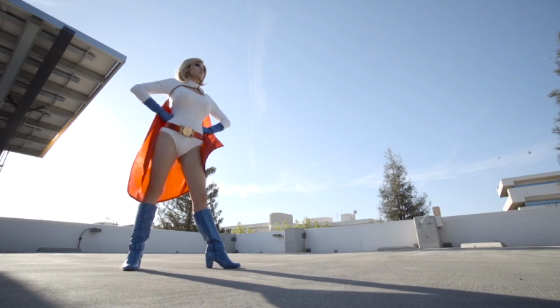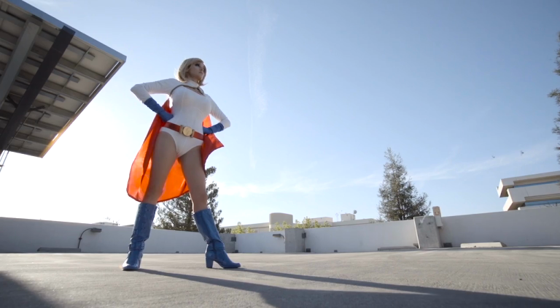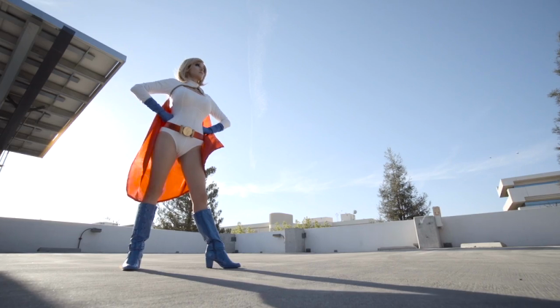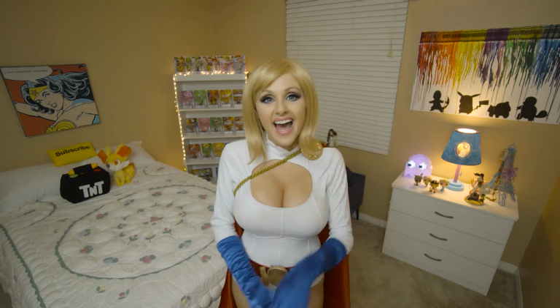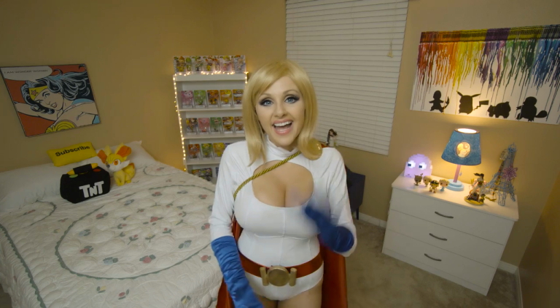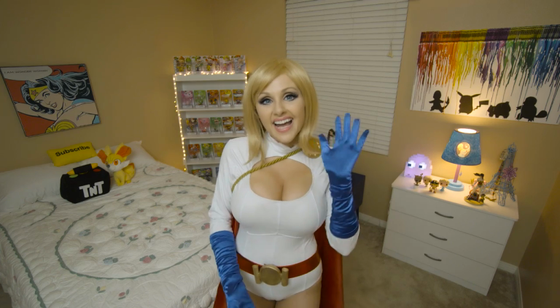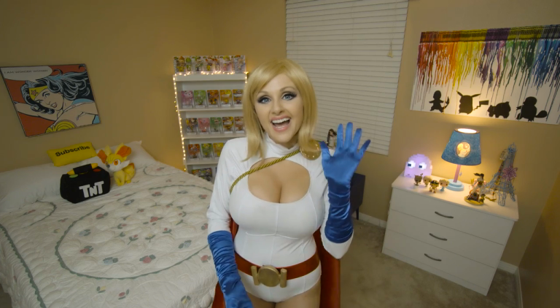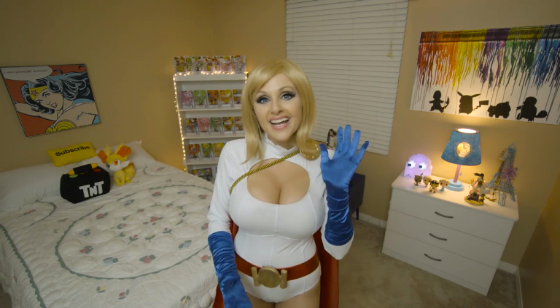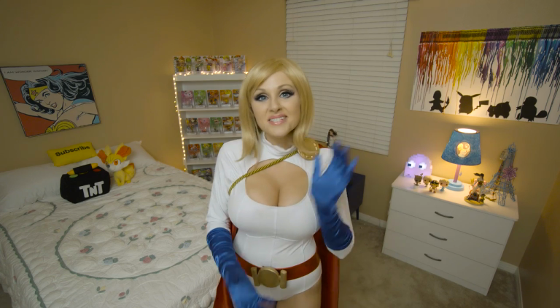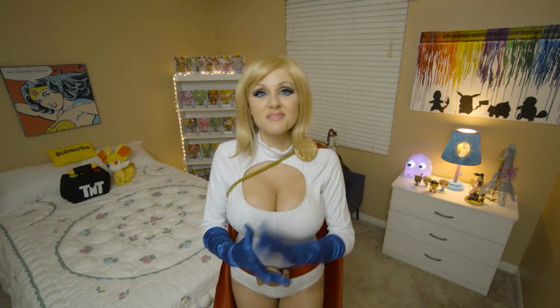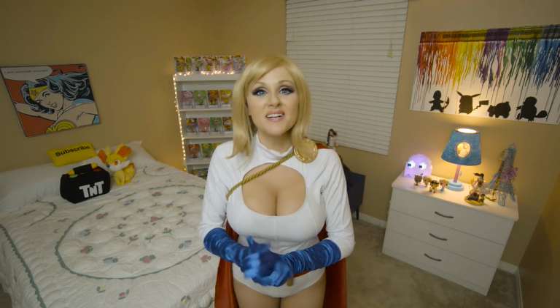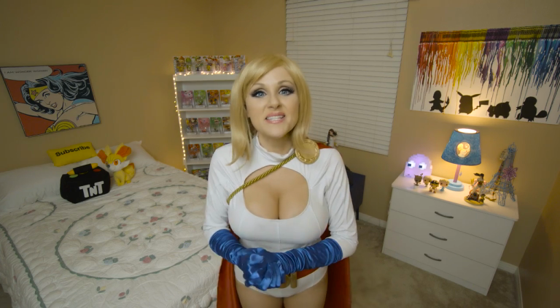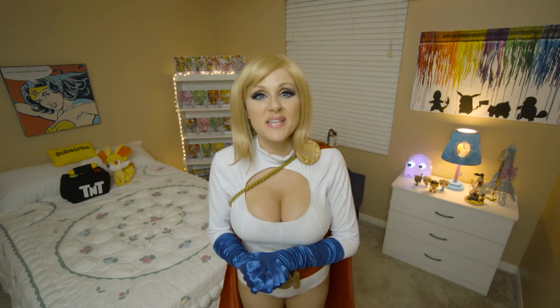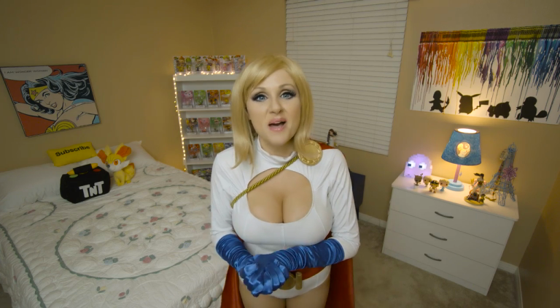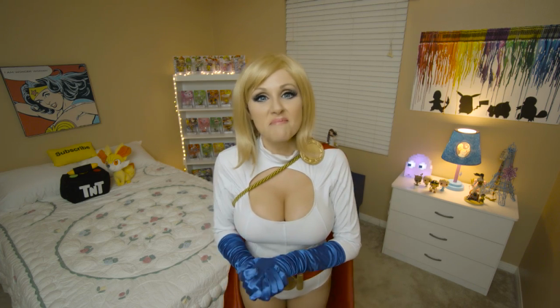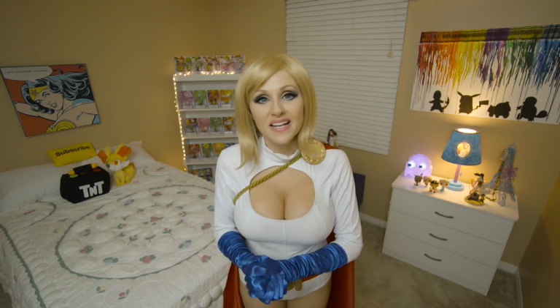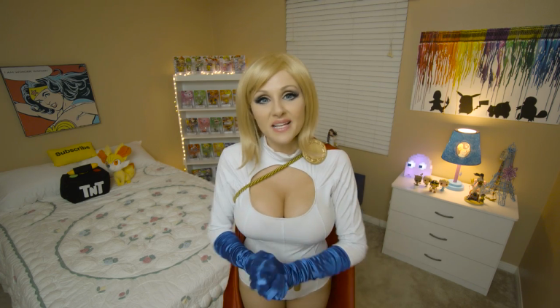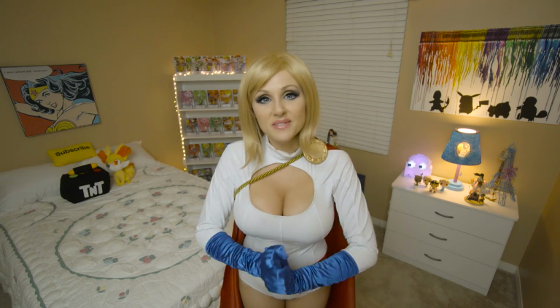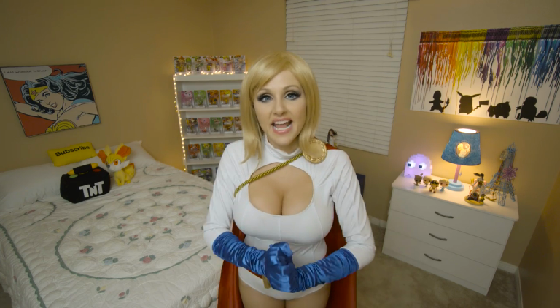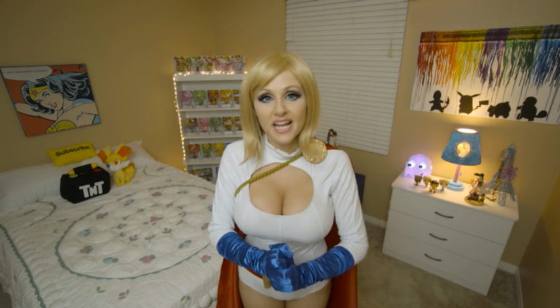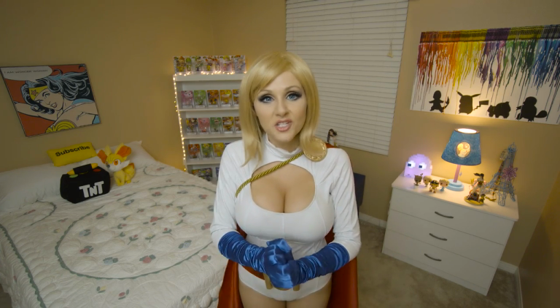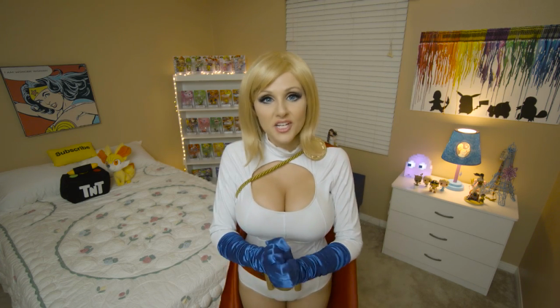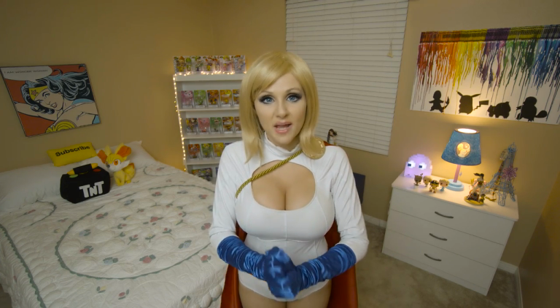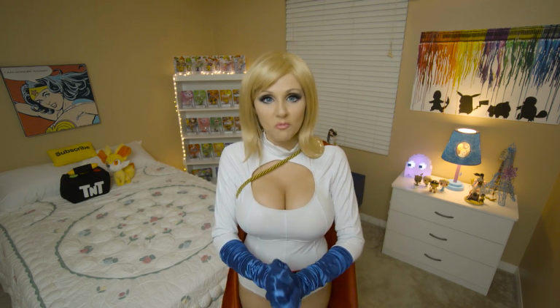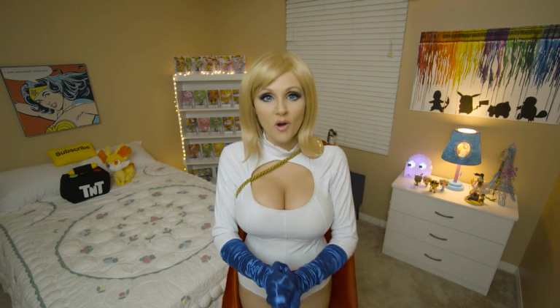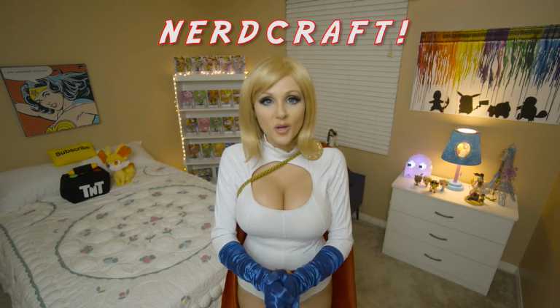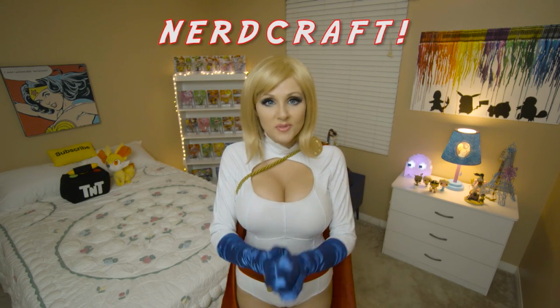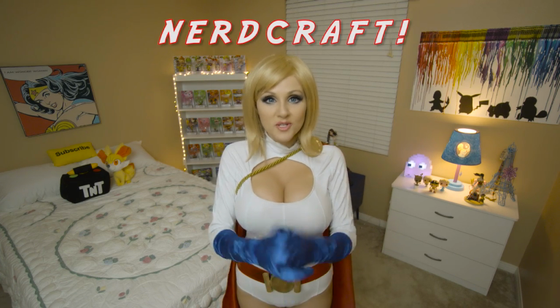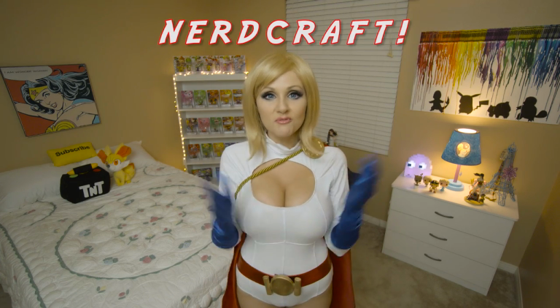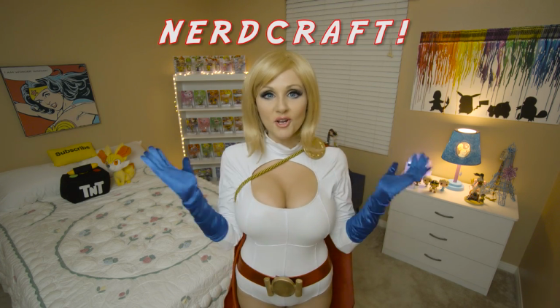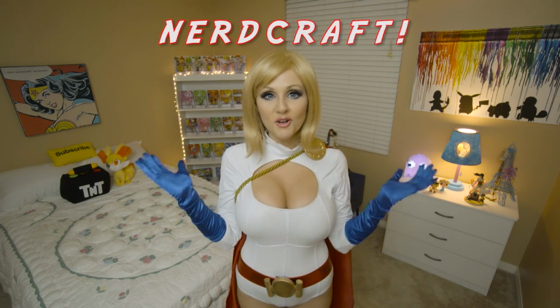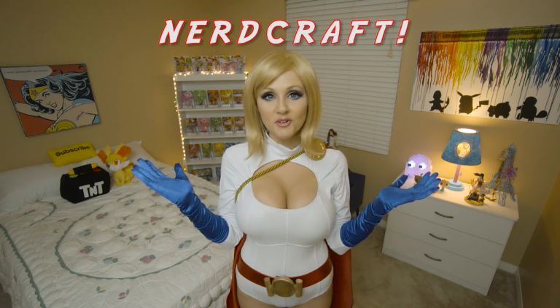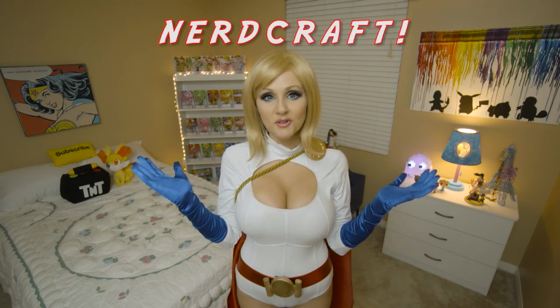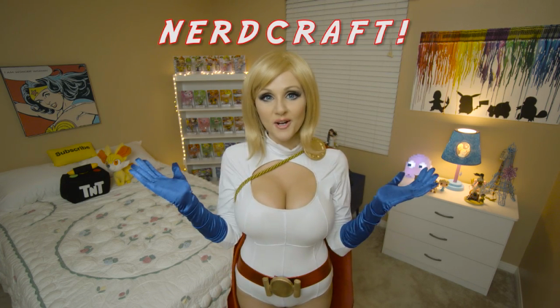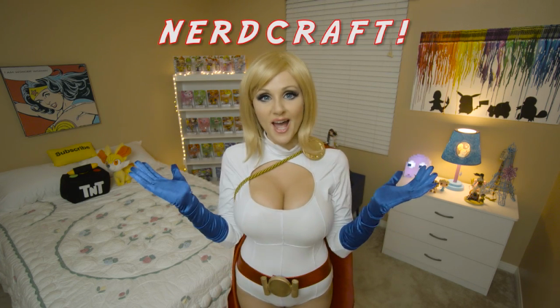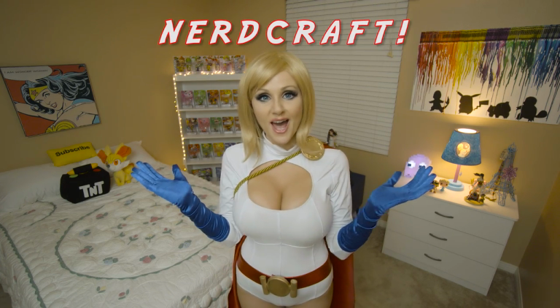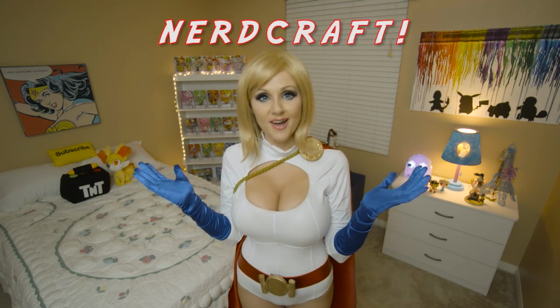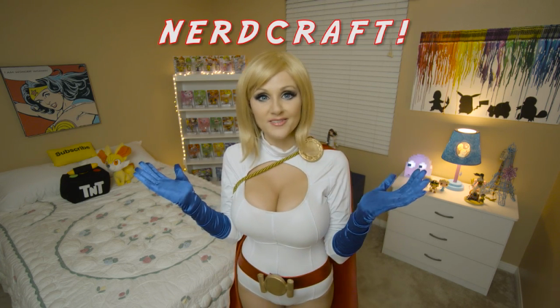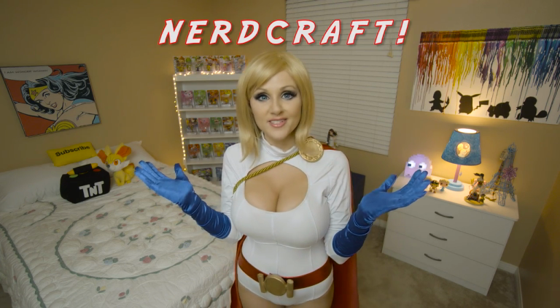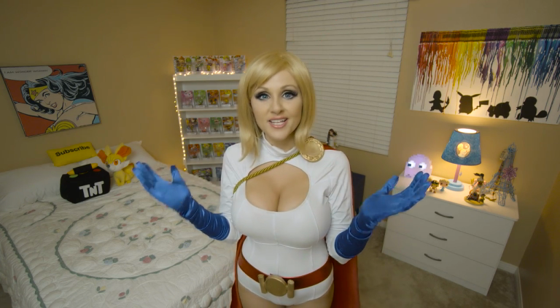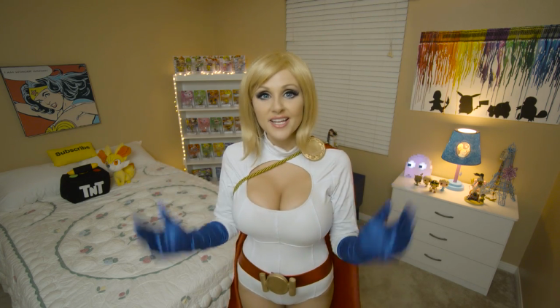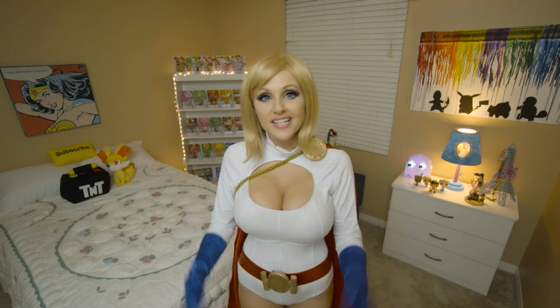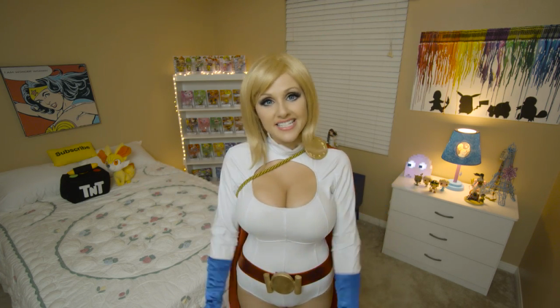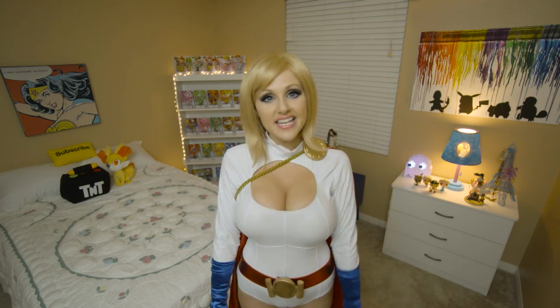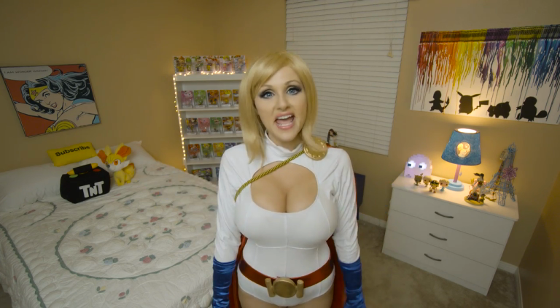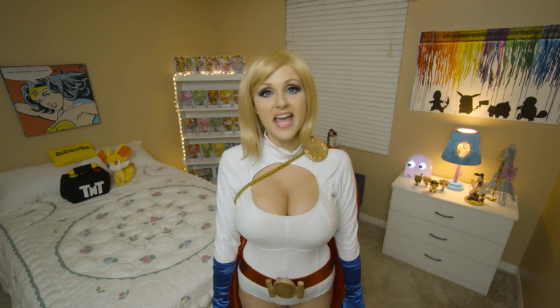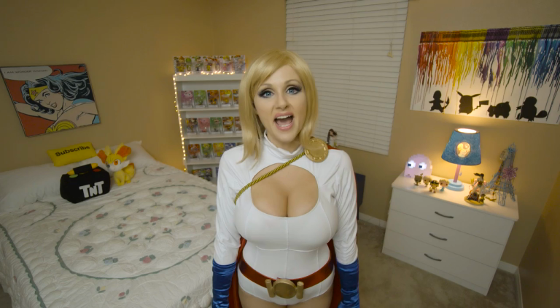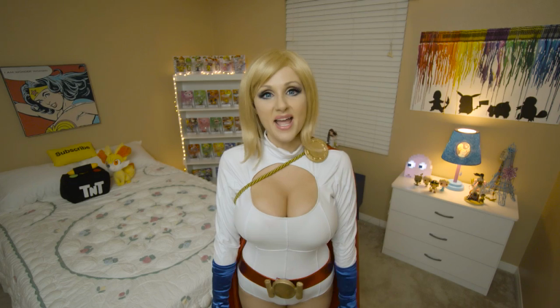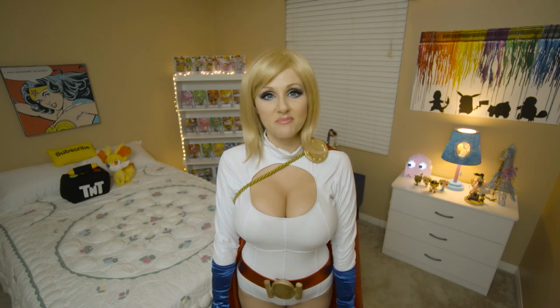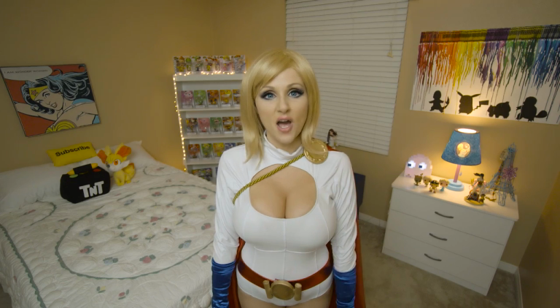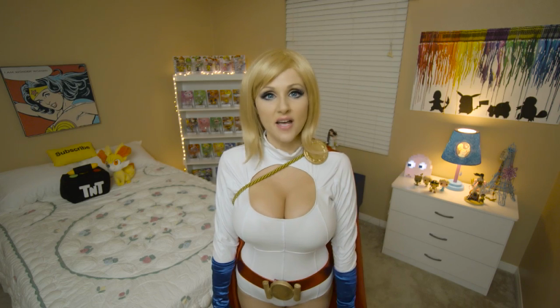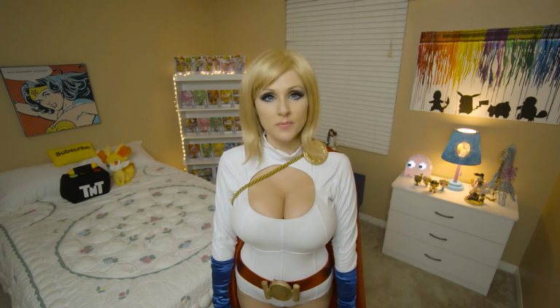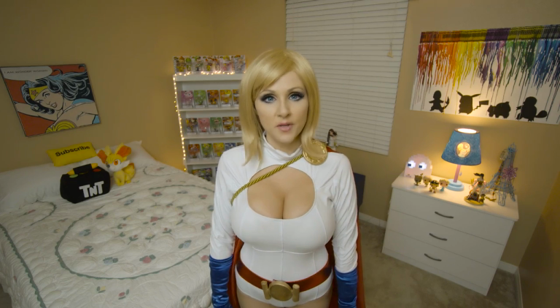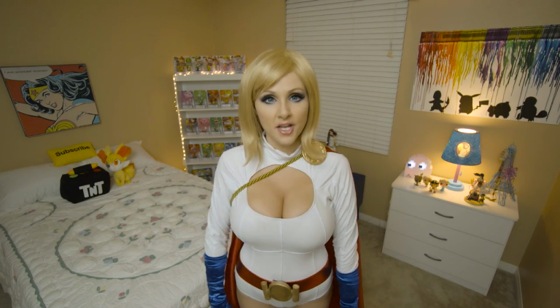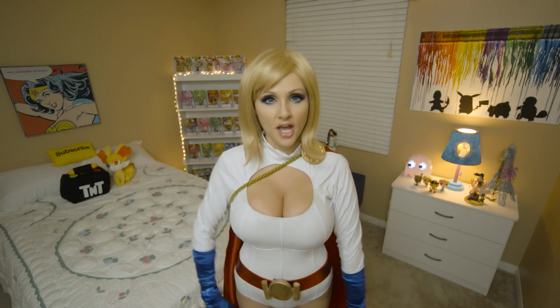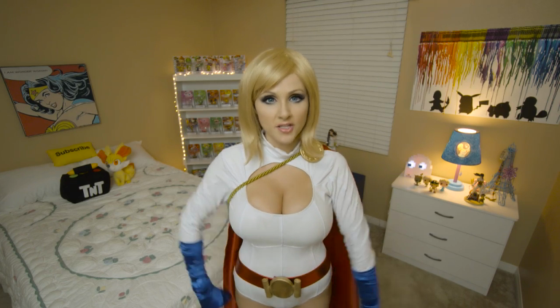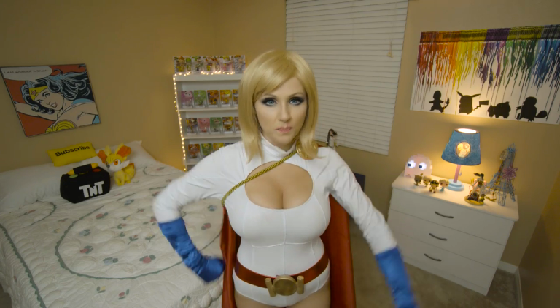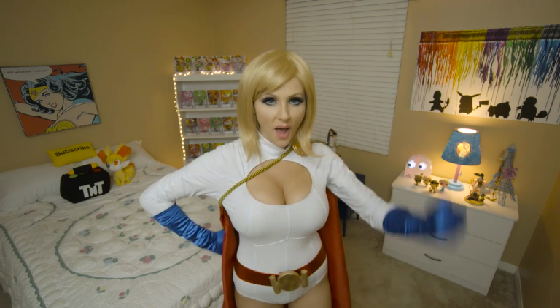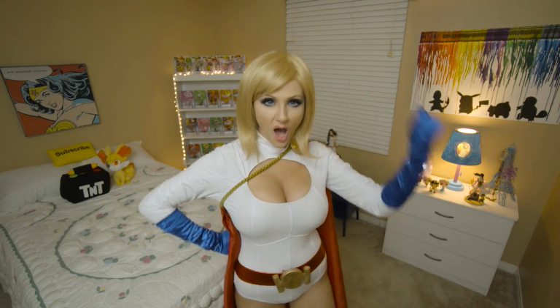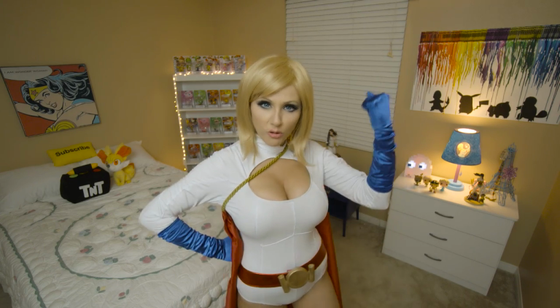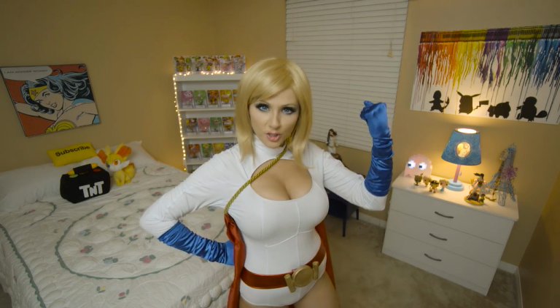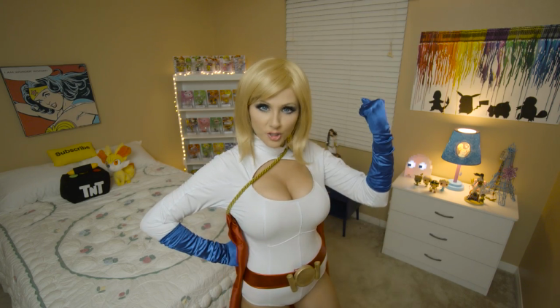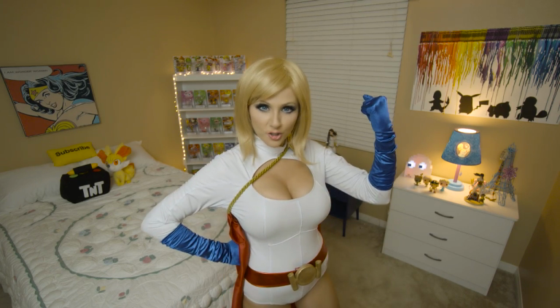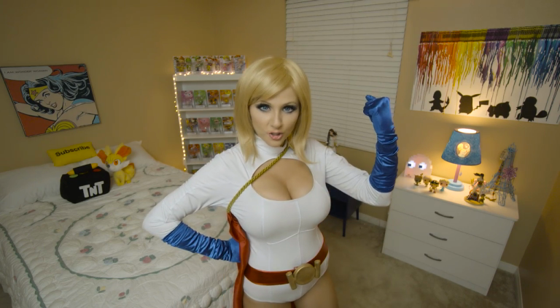Hi guys, what's up? My name is Angie and welcome to NerdCraft. Today I am cosplaying as Power Girl.